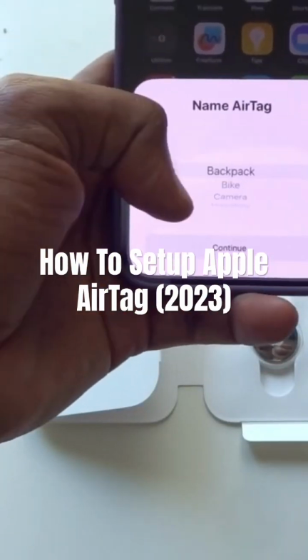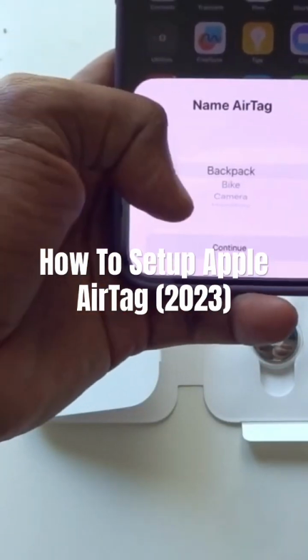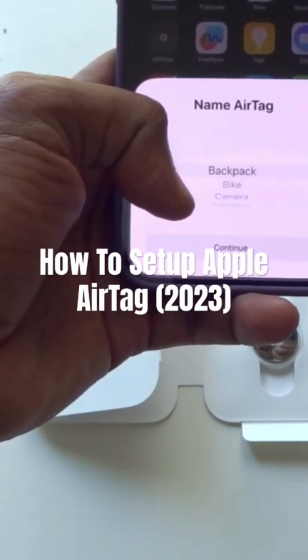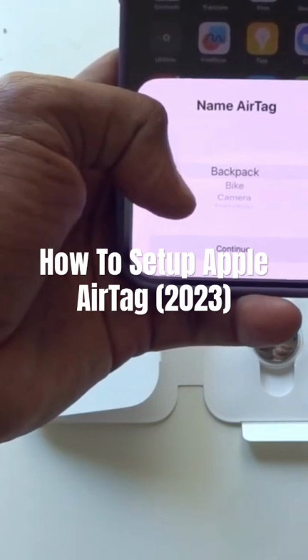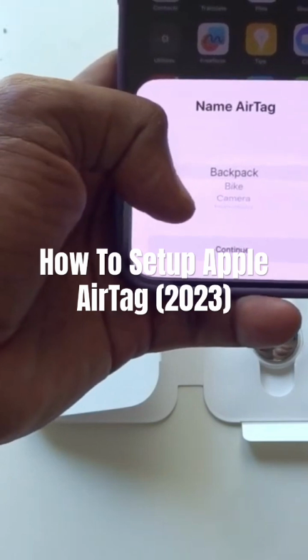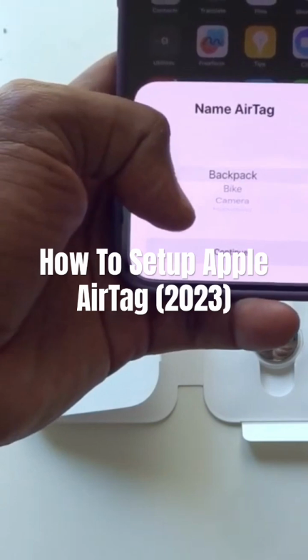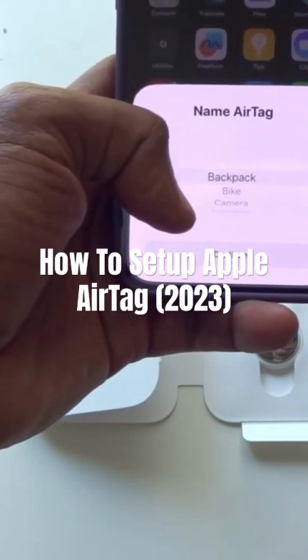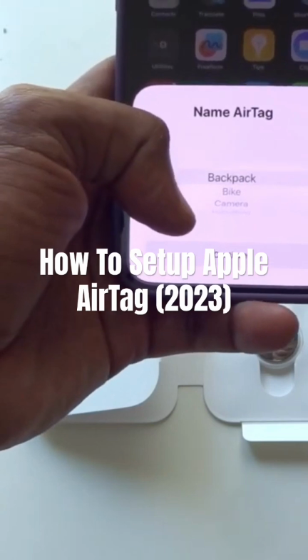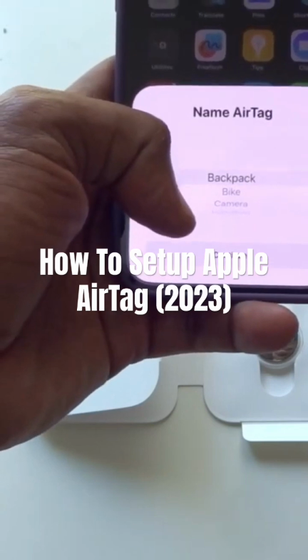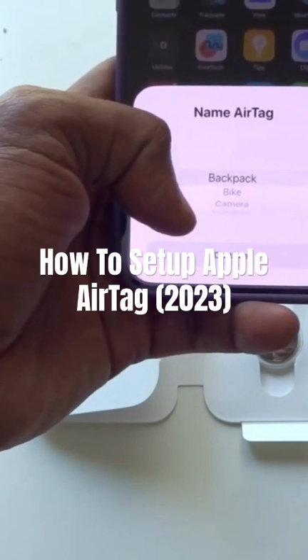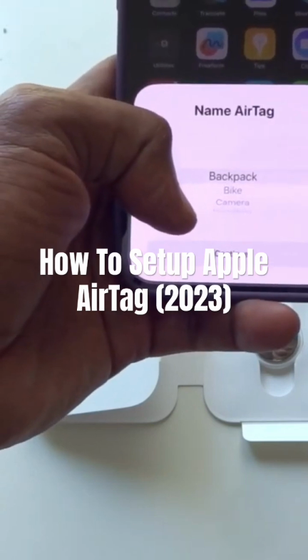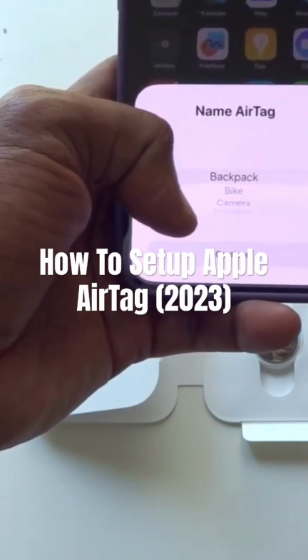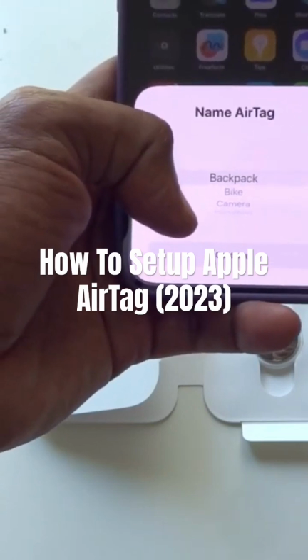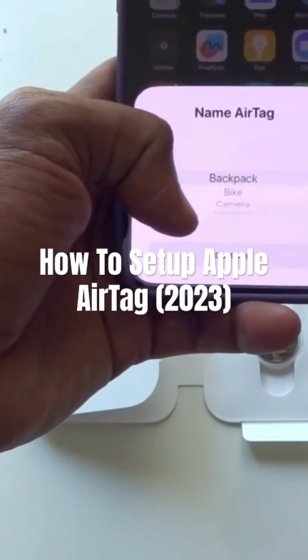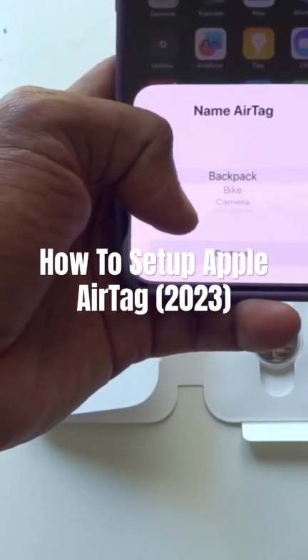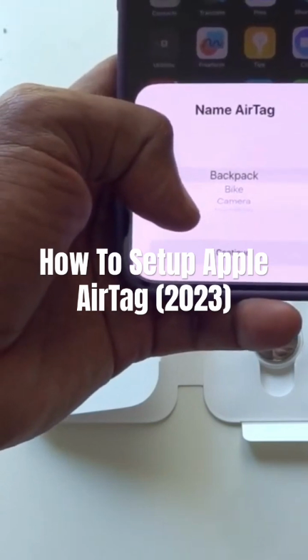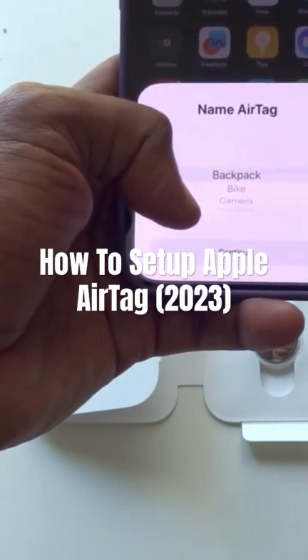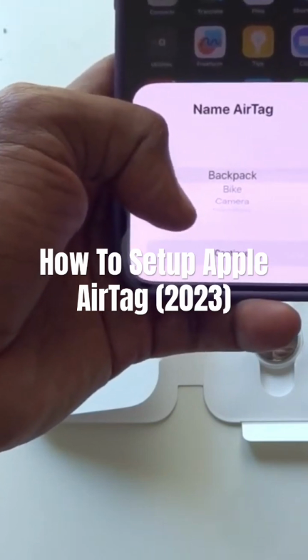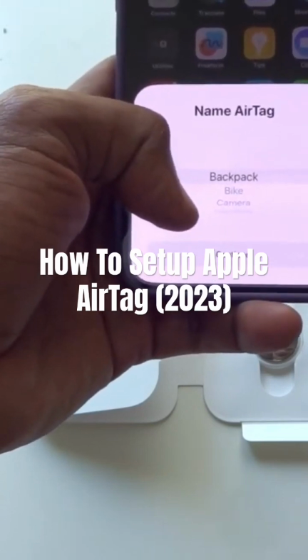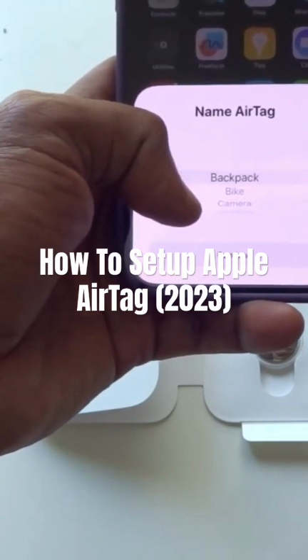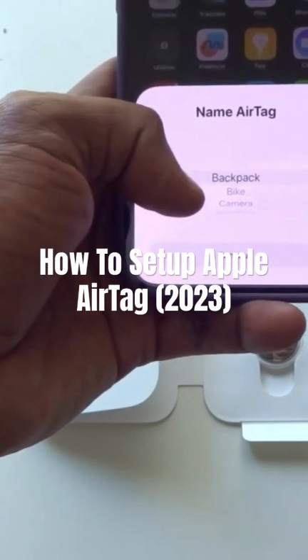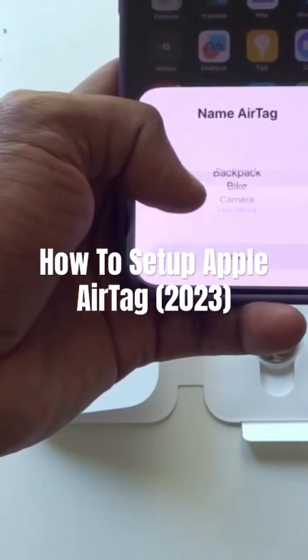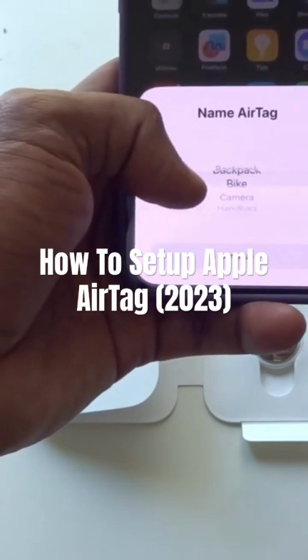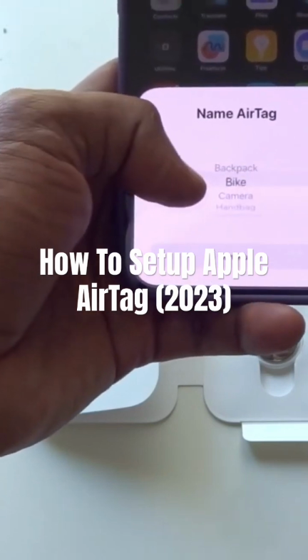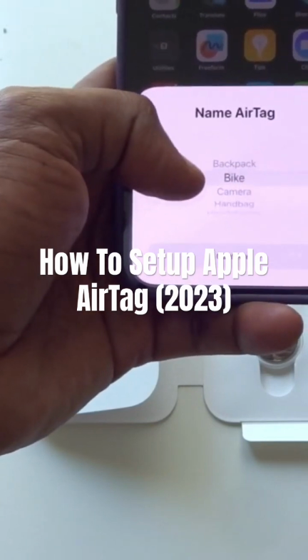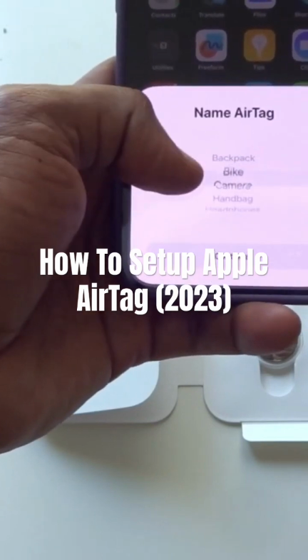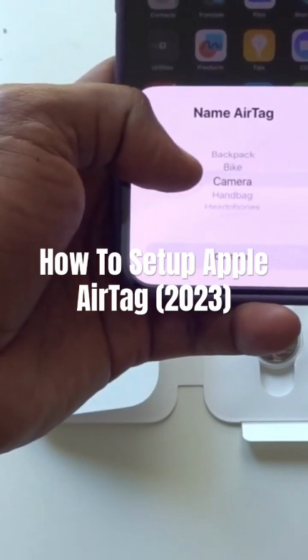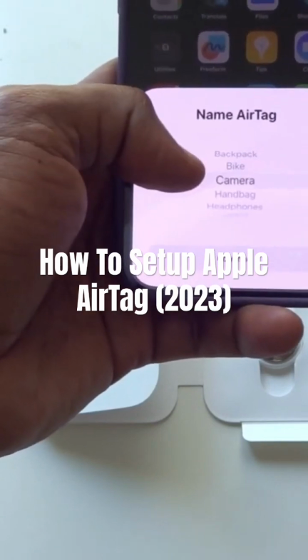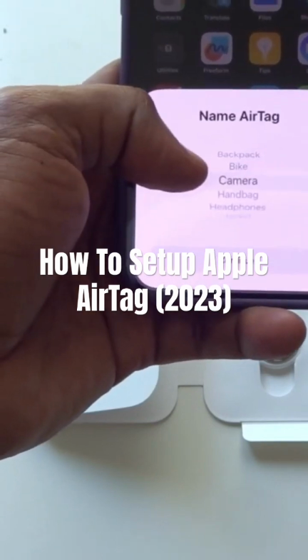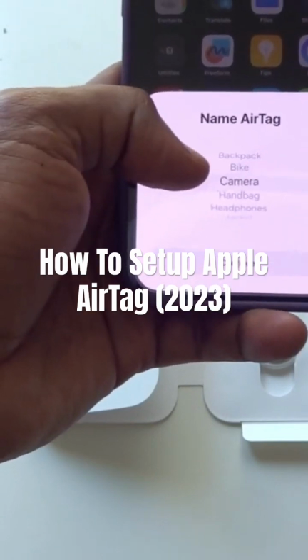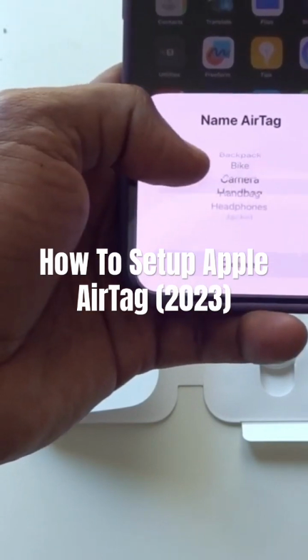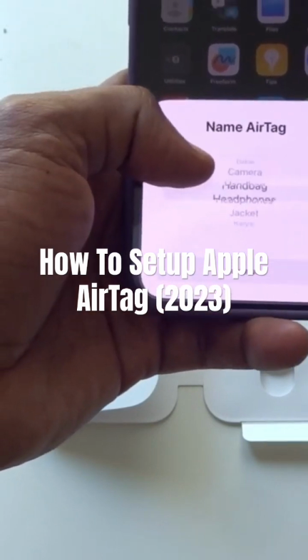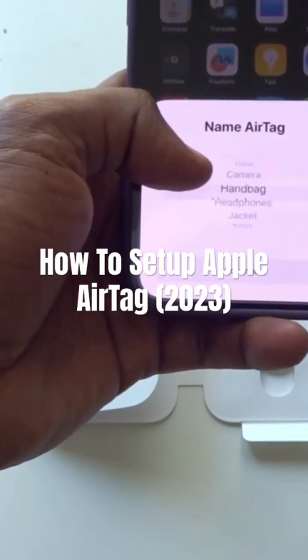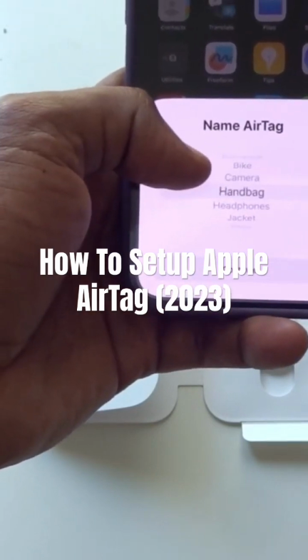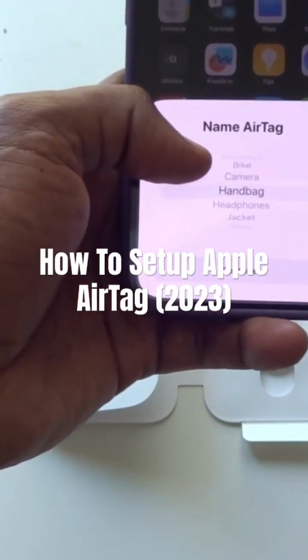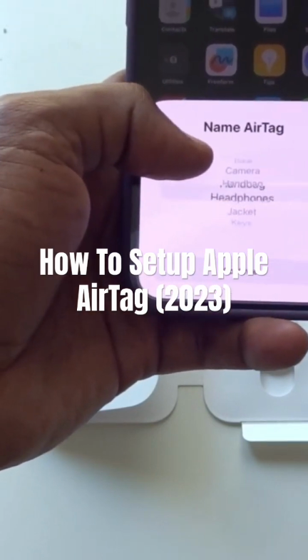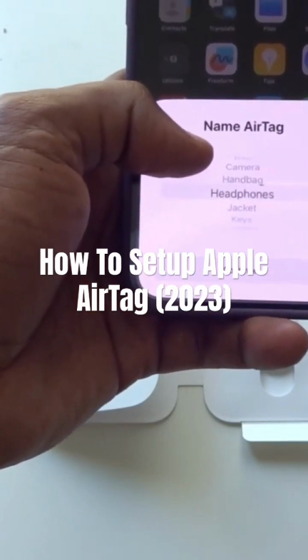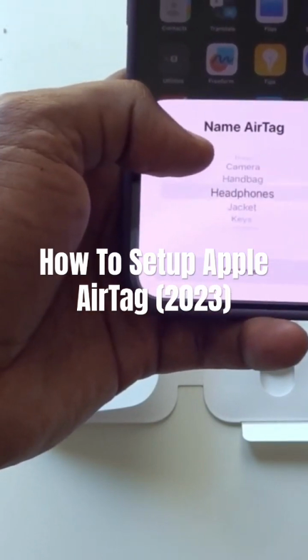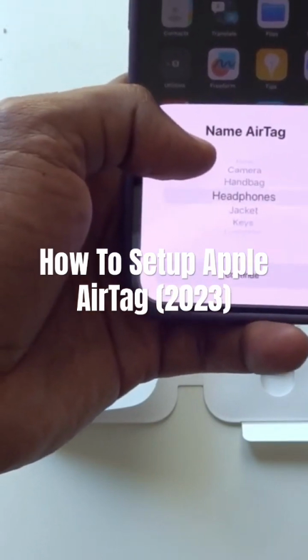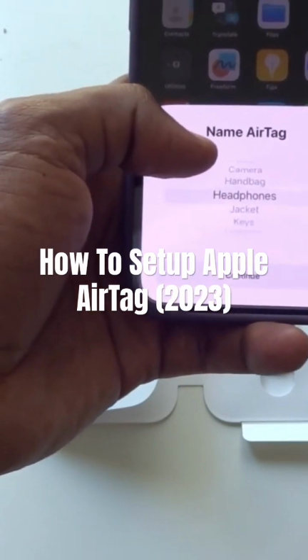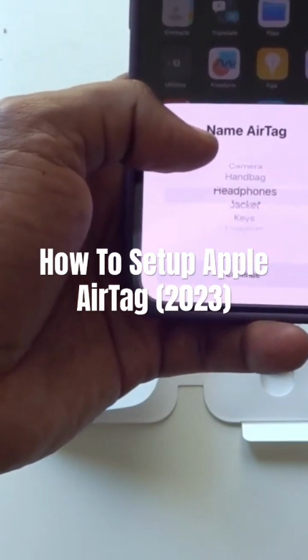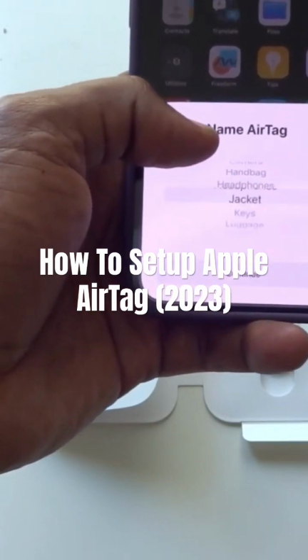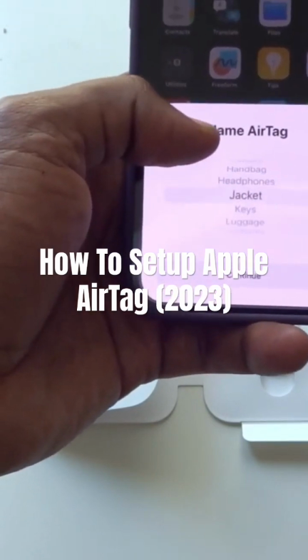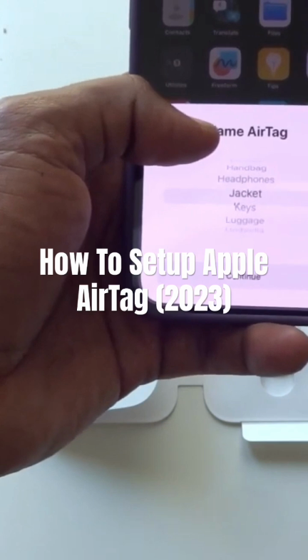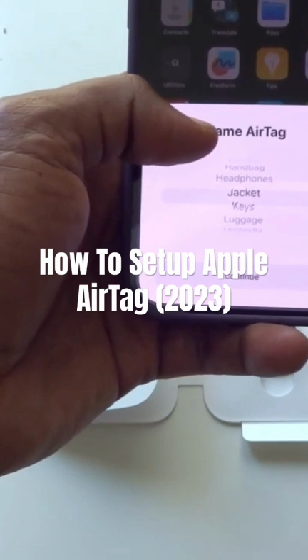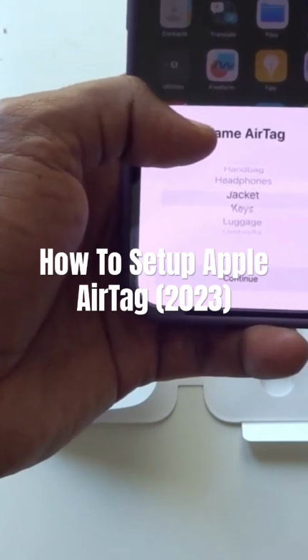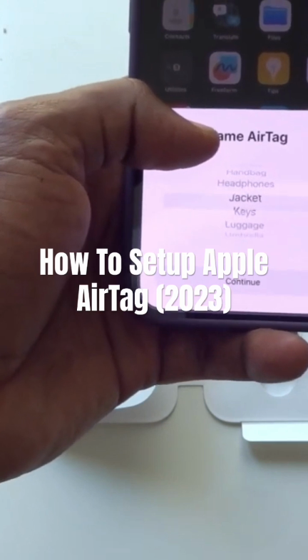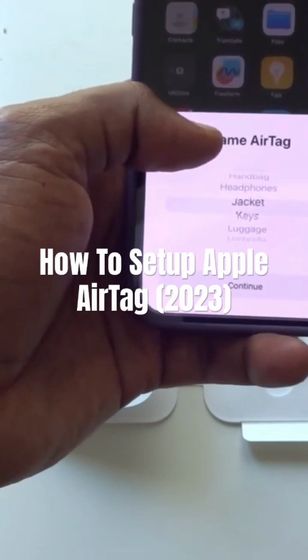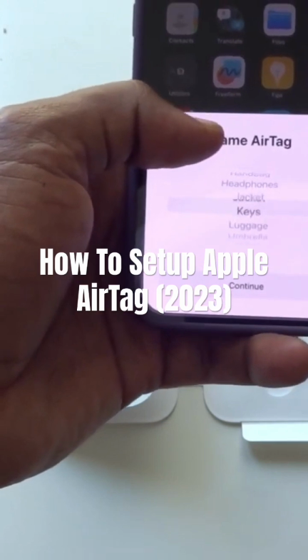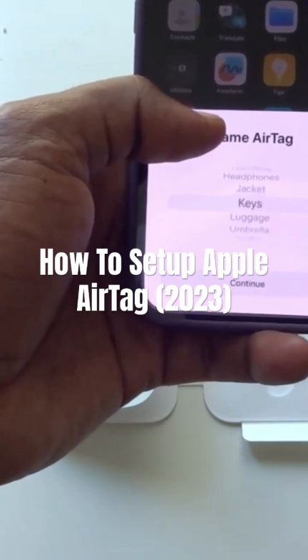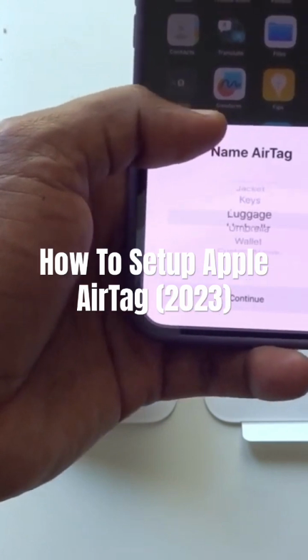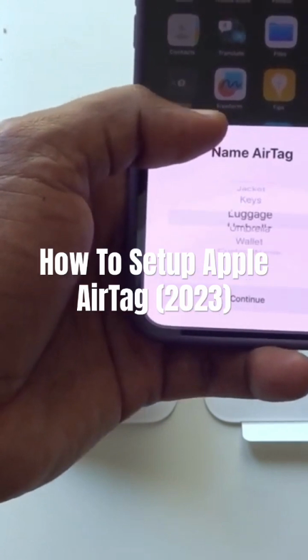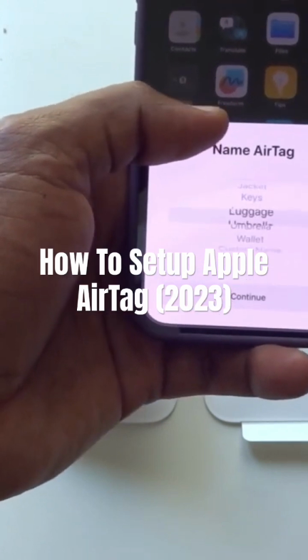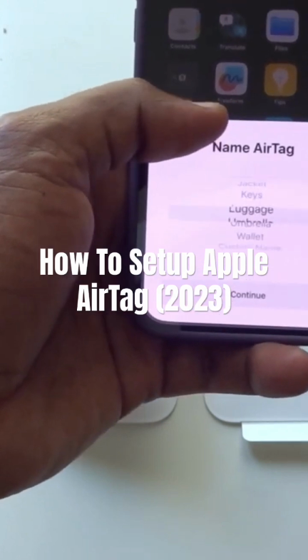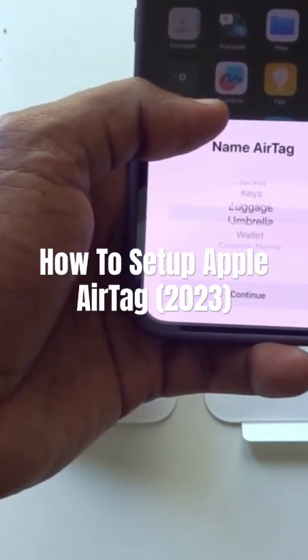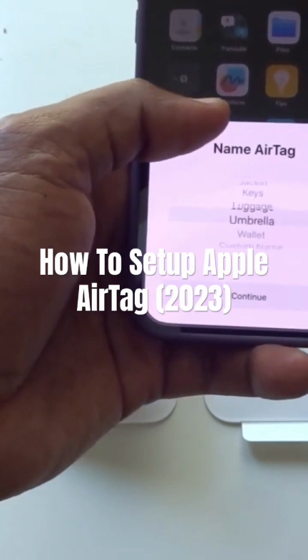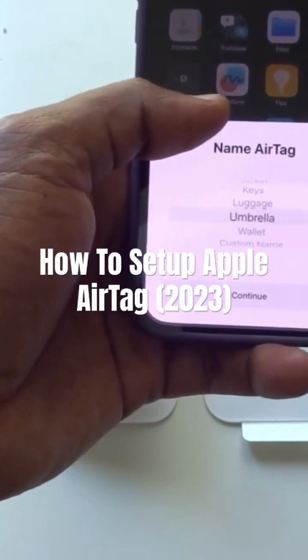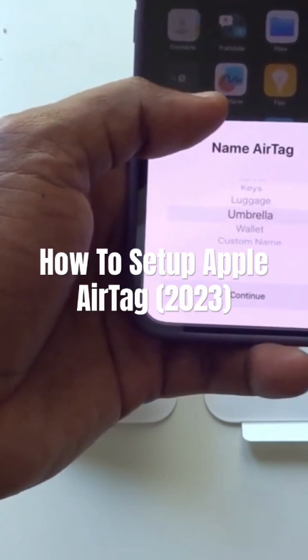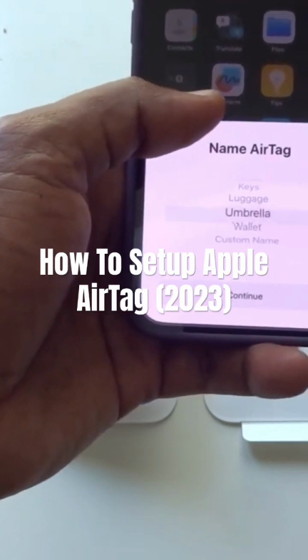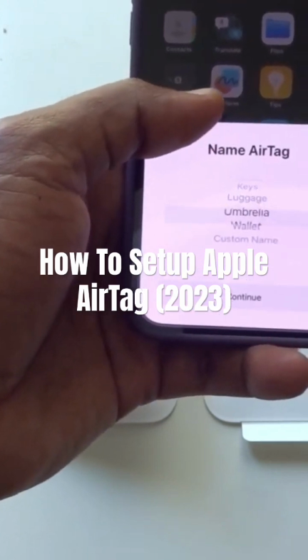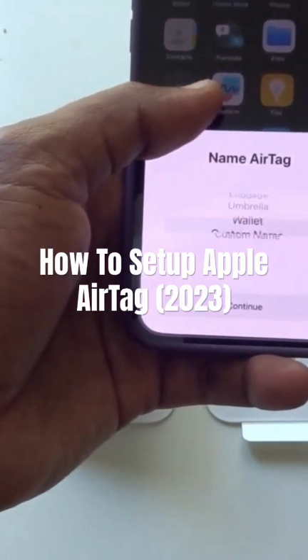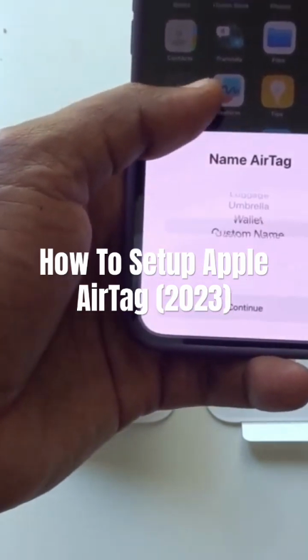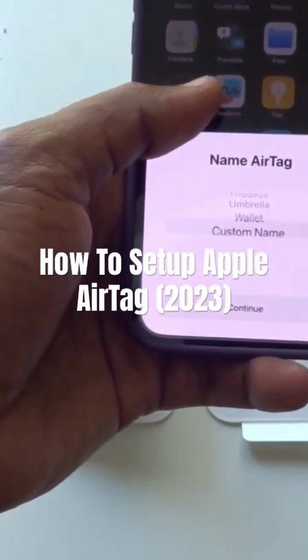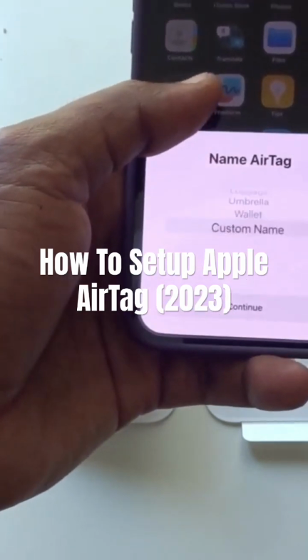Then just choose what you want to connect it to: backpack, bike, camera, handbag, headphone, jacket, keys, luggage, umbrella, etc.